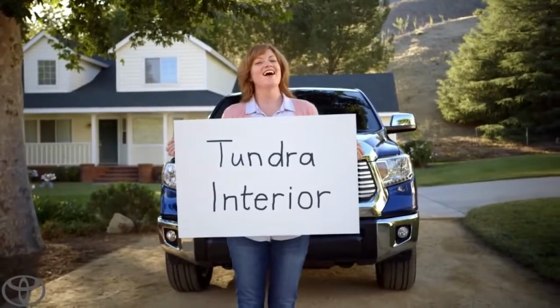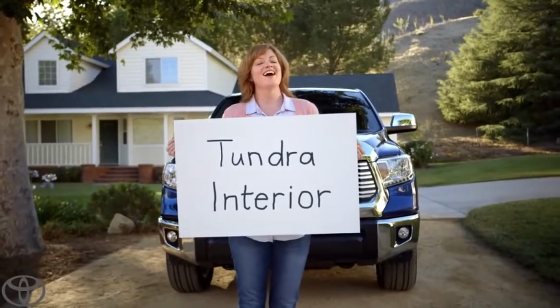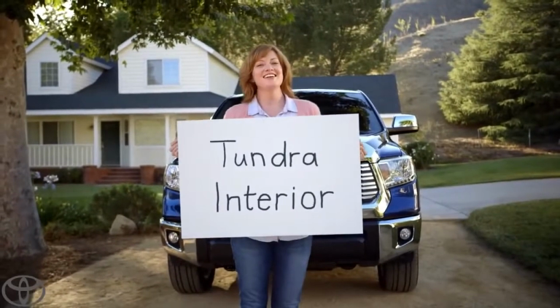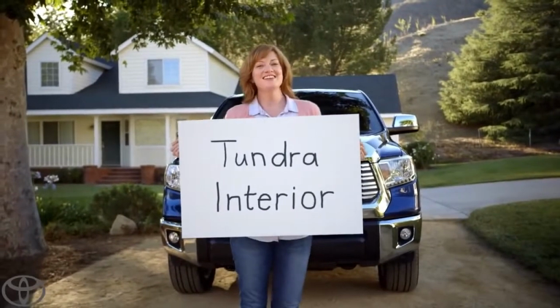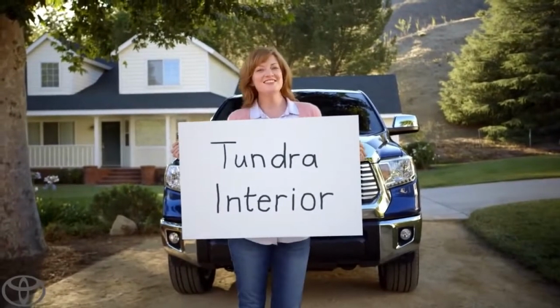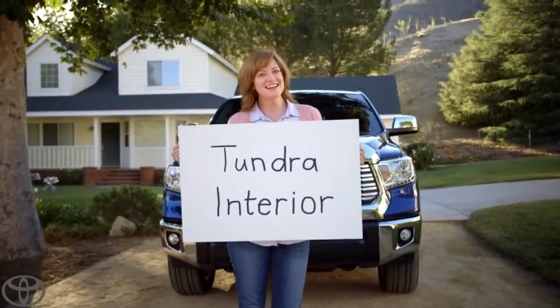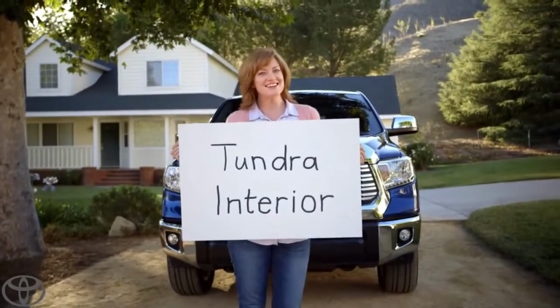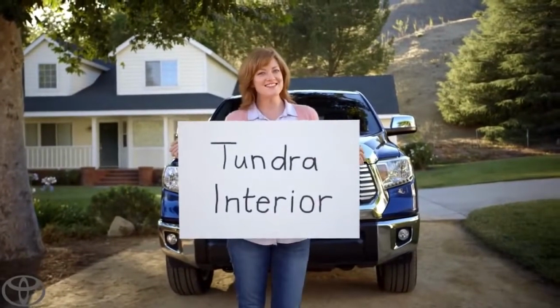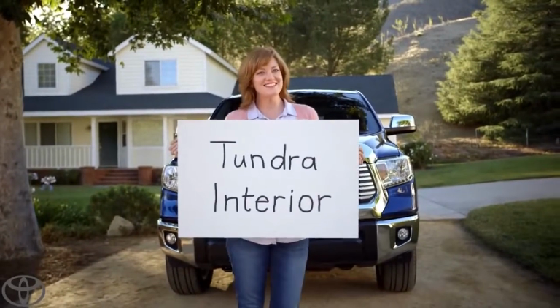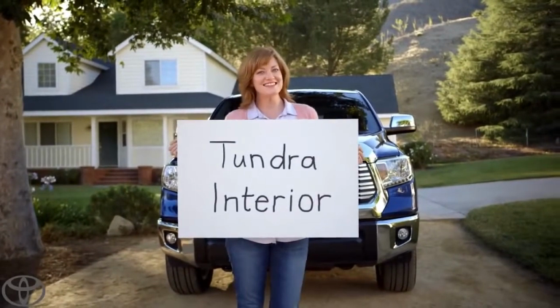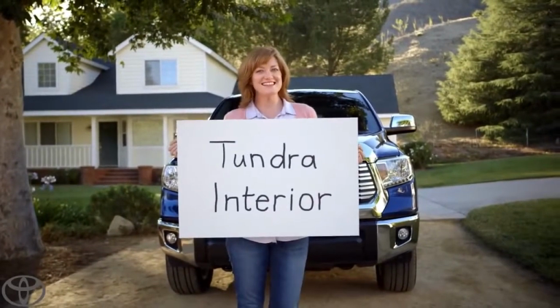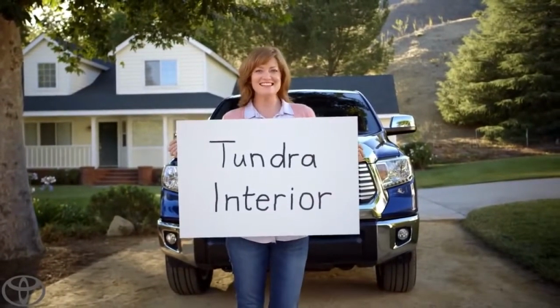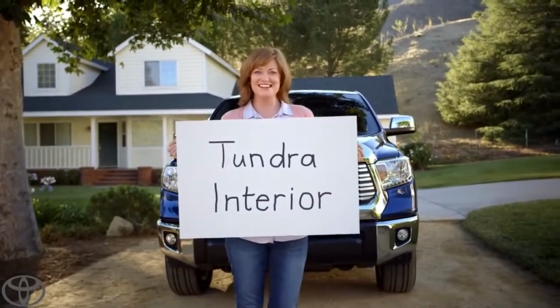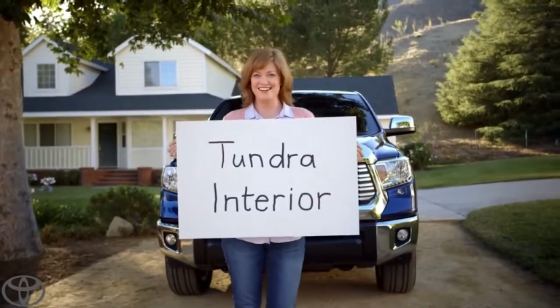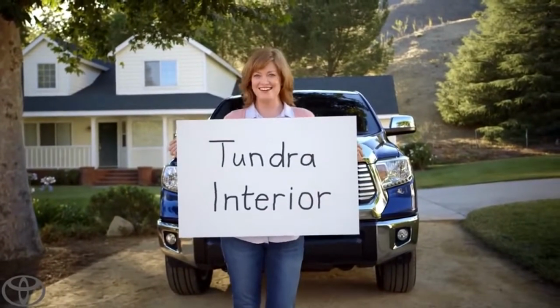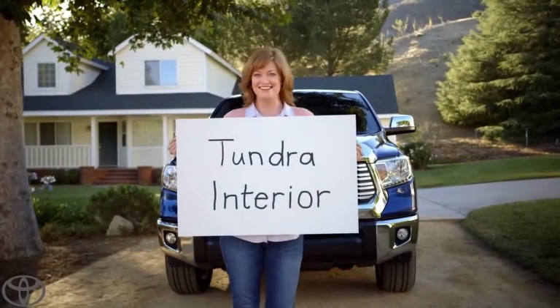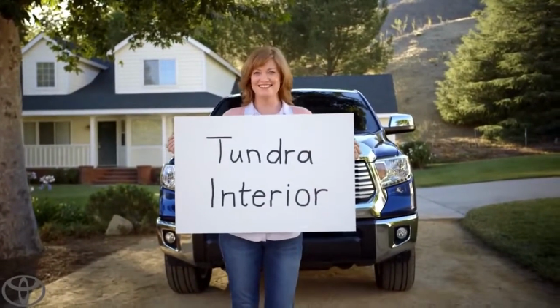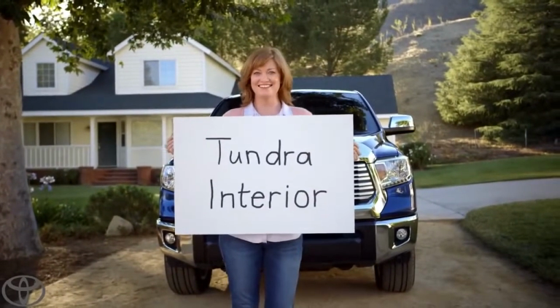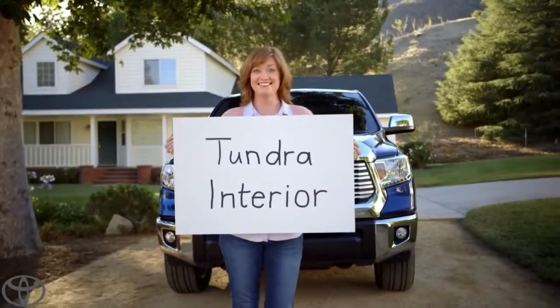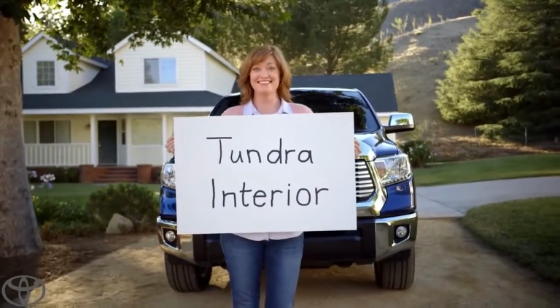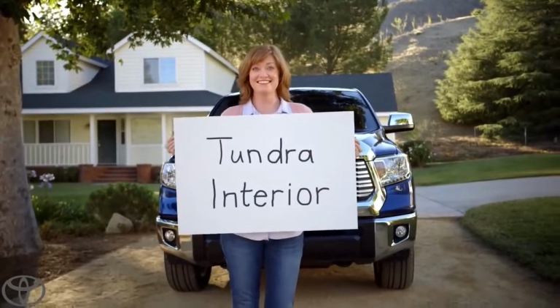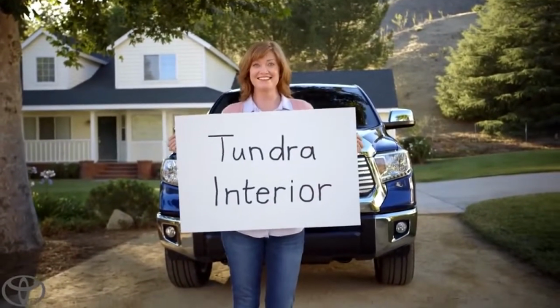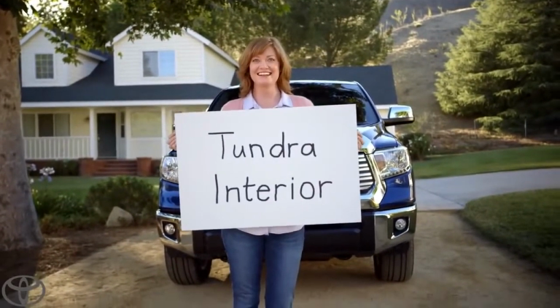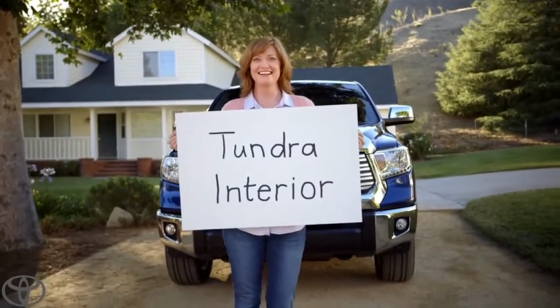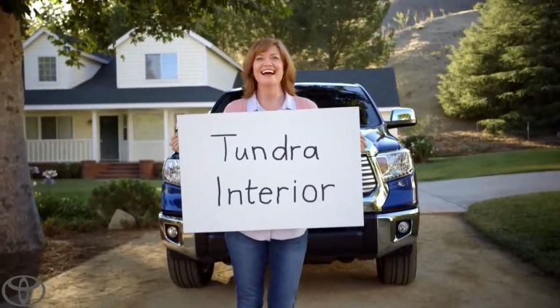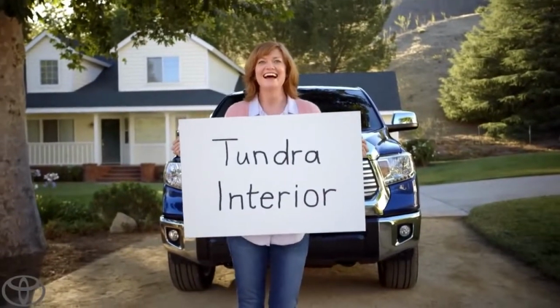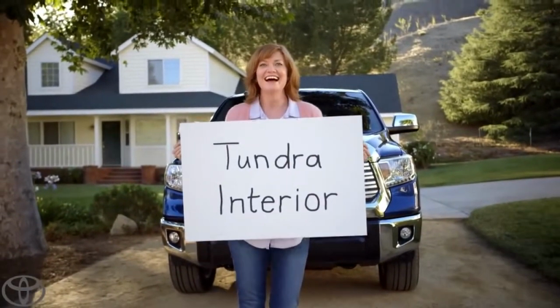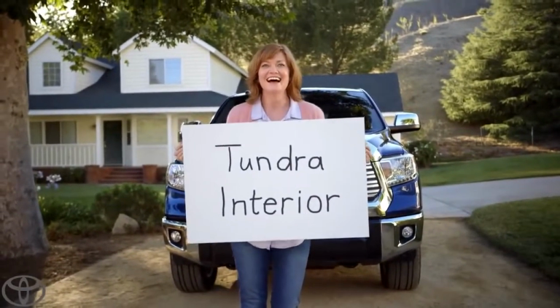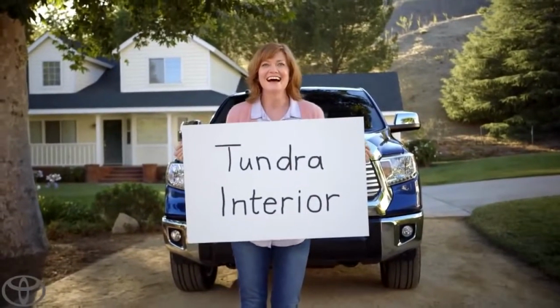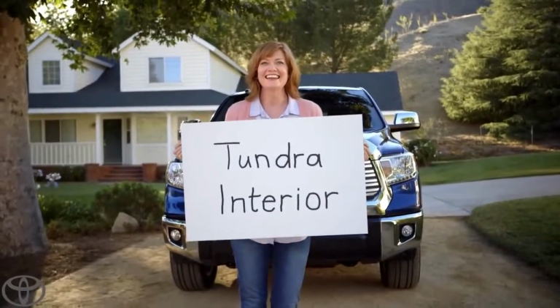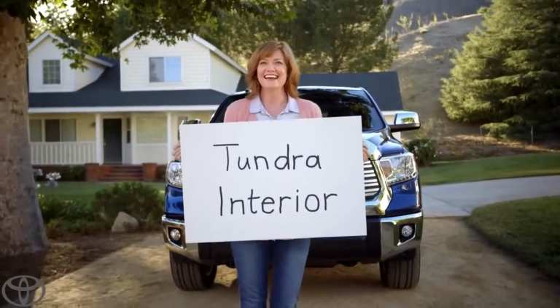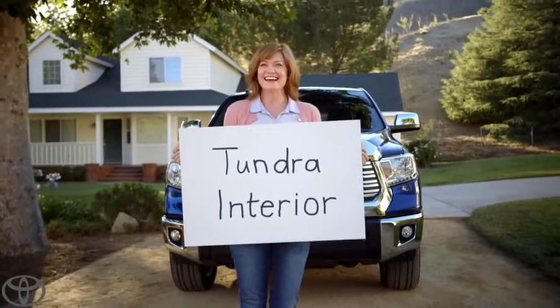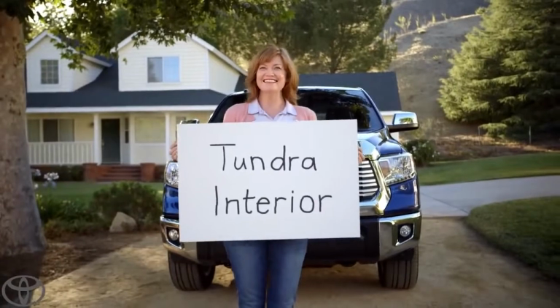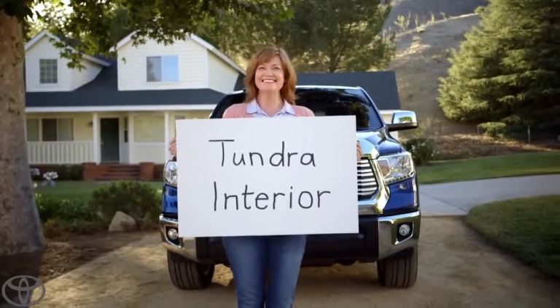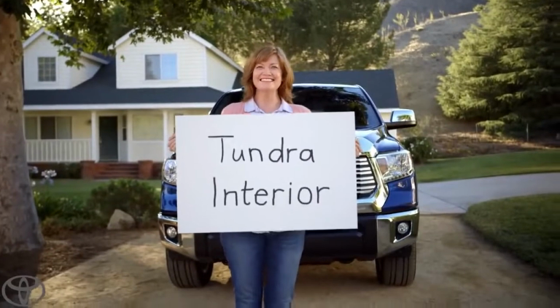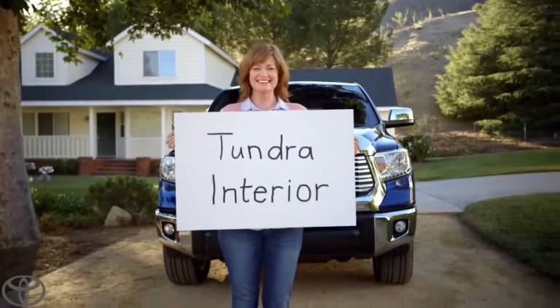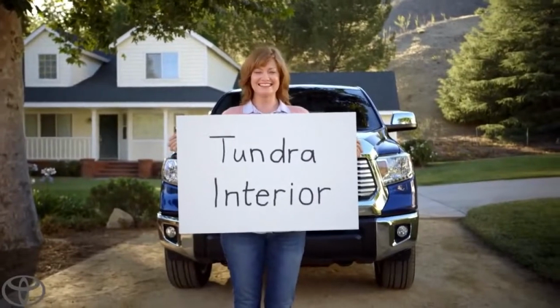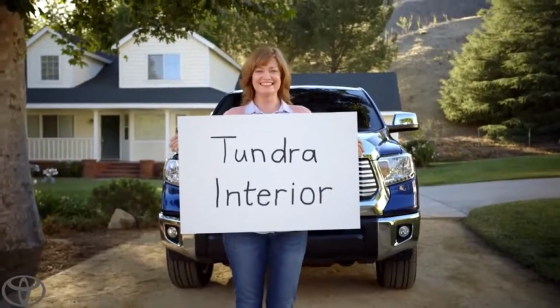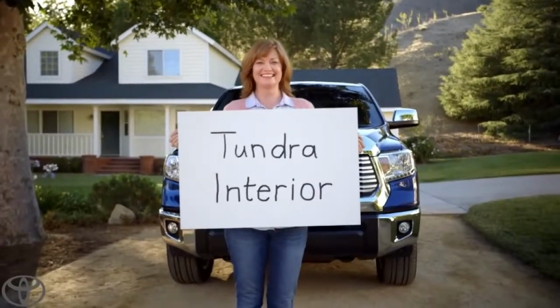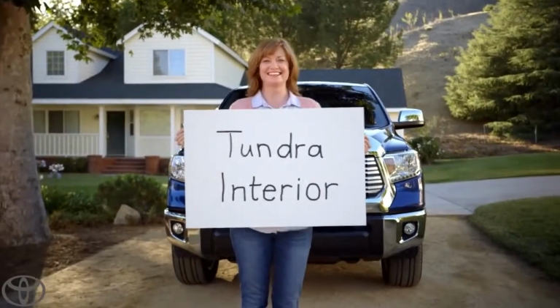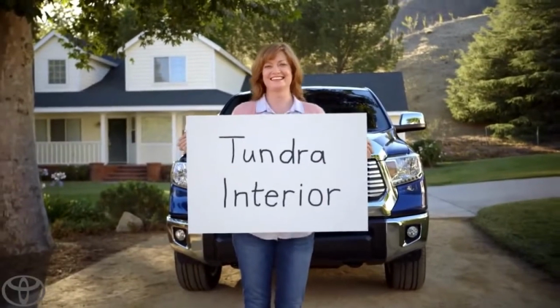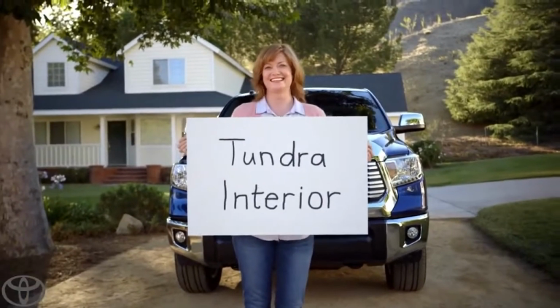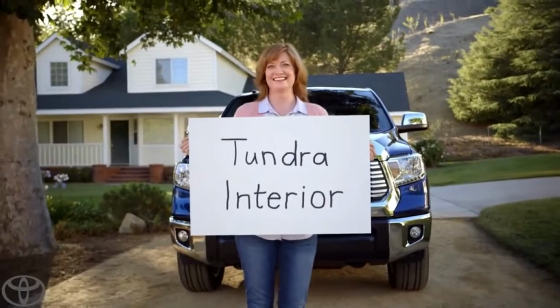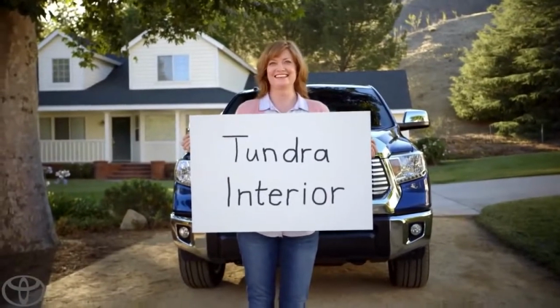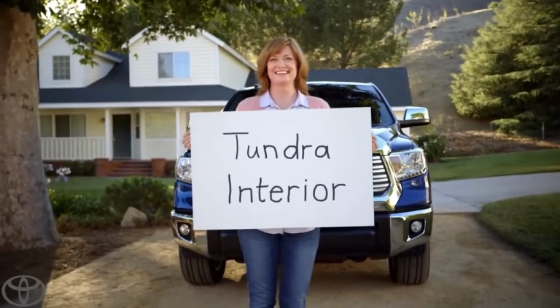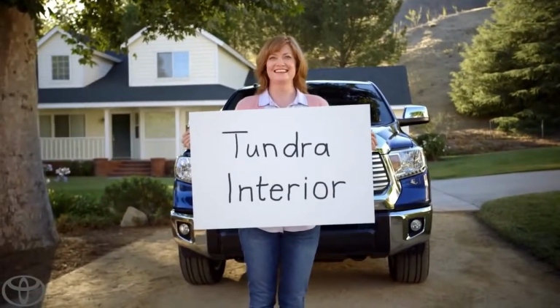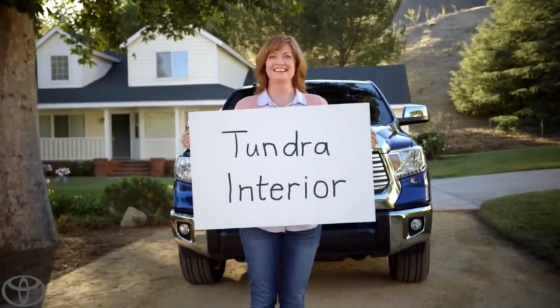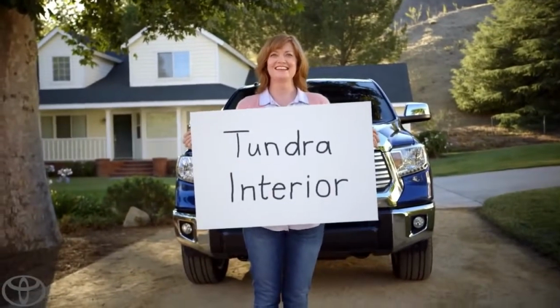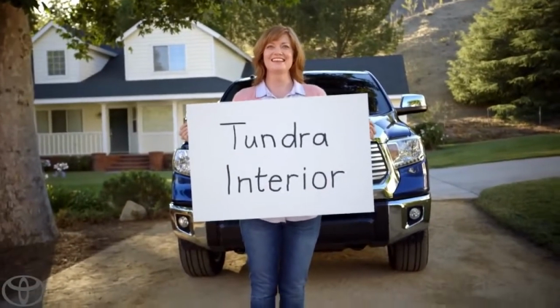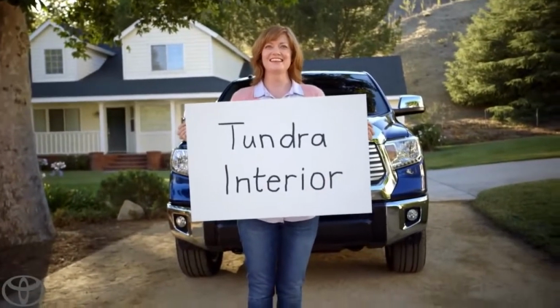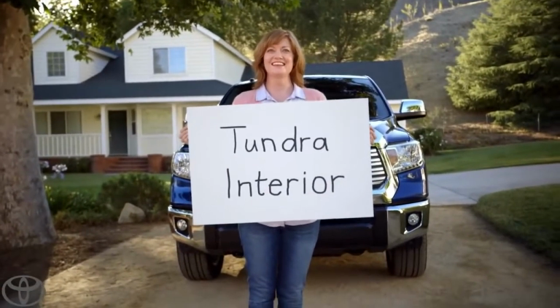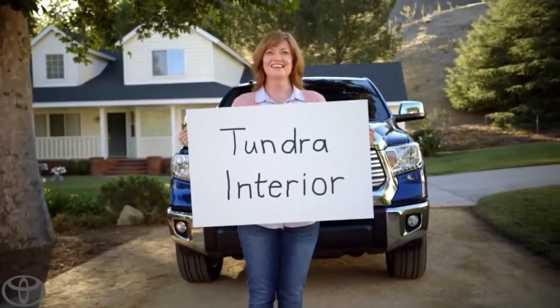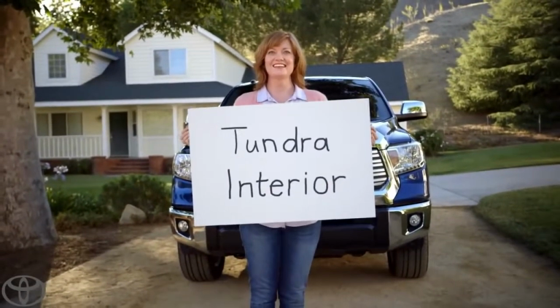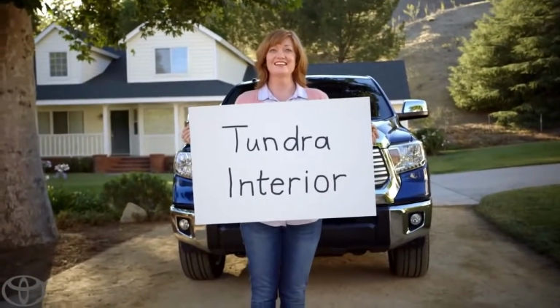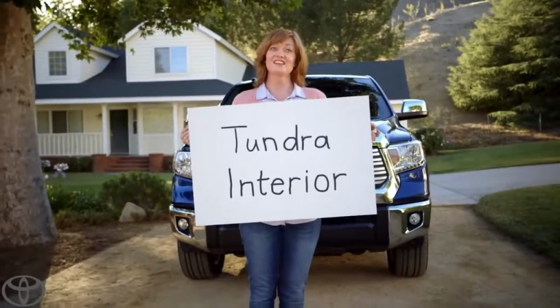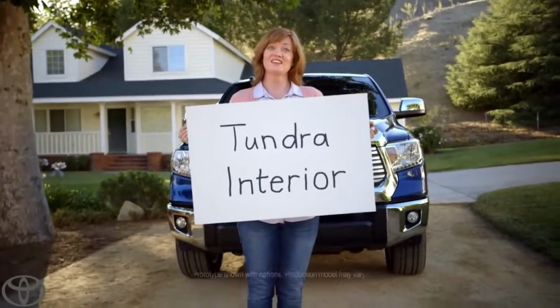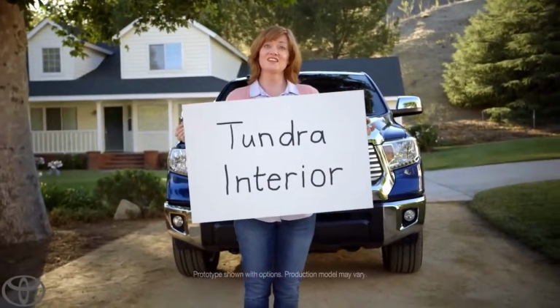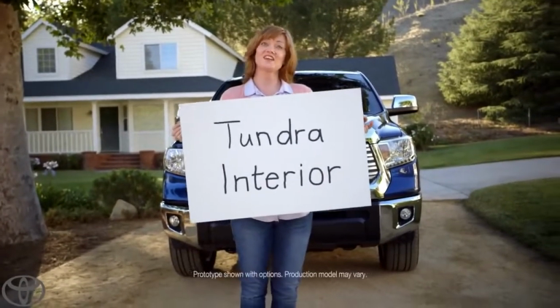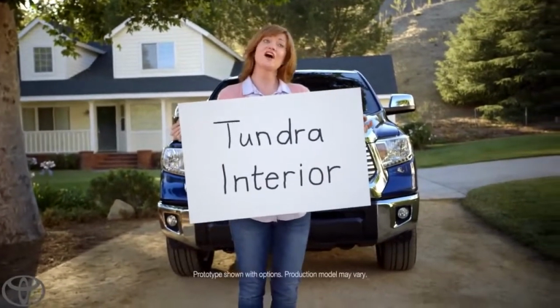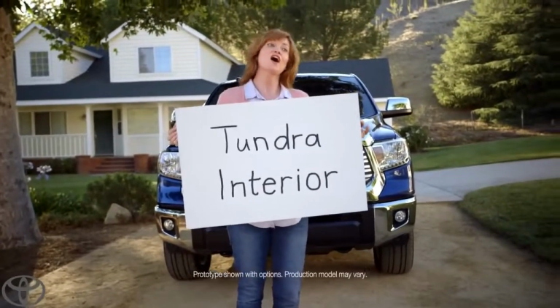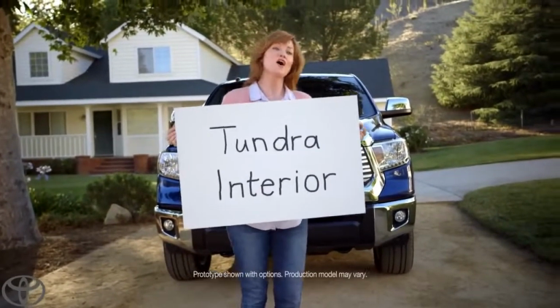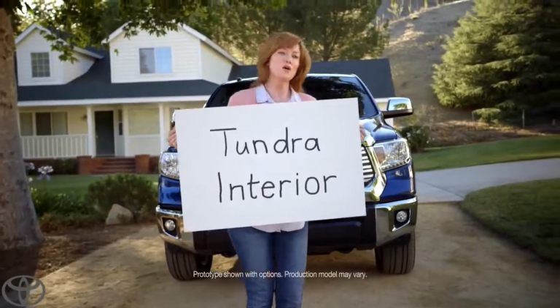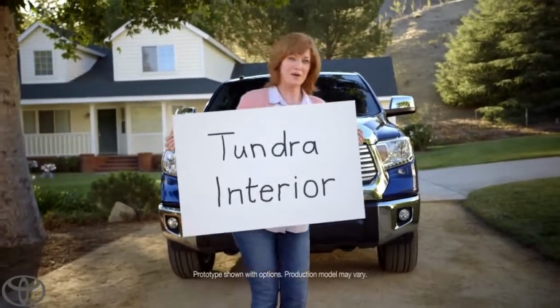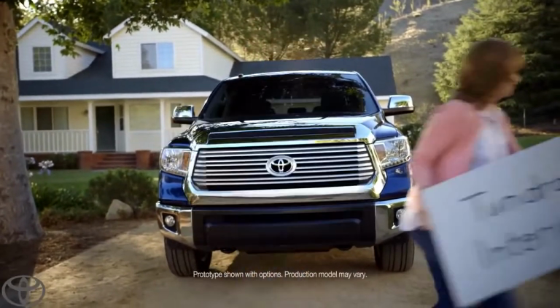Our new Tundra's interior. Yeah, you can go ahead and go.